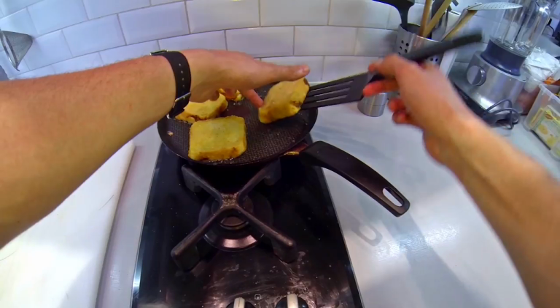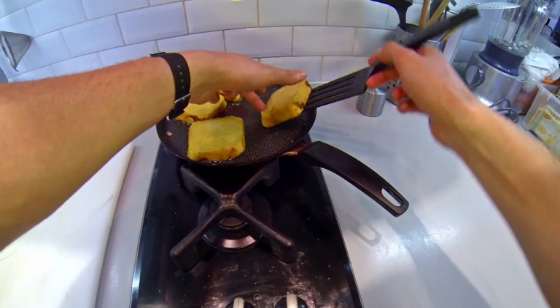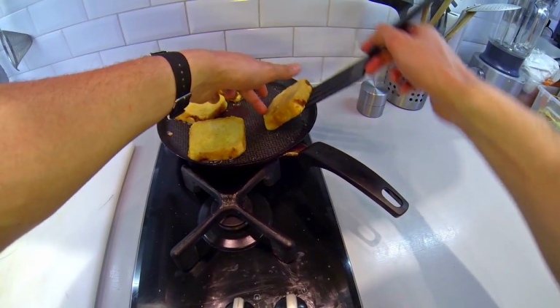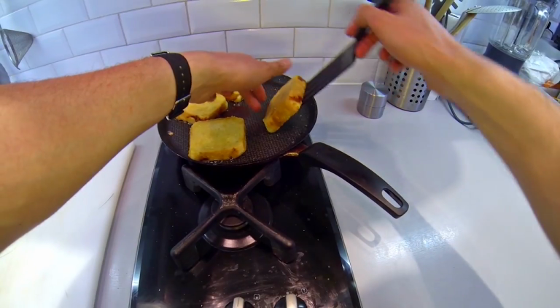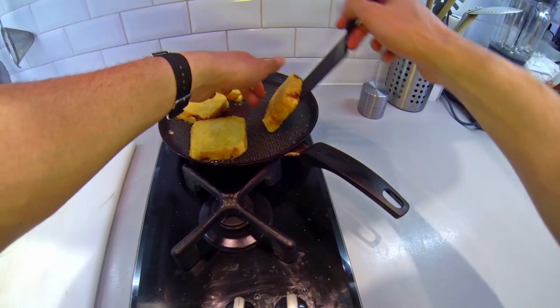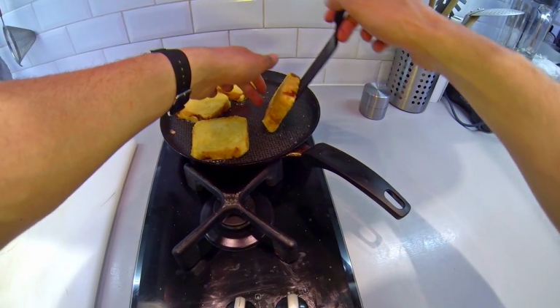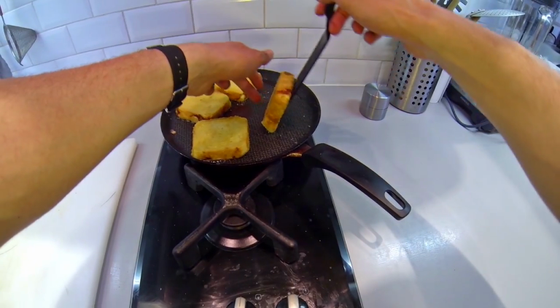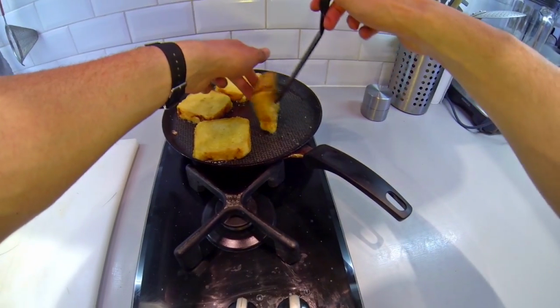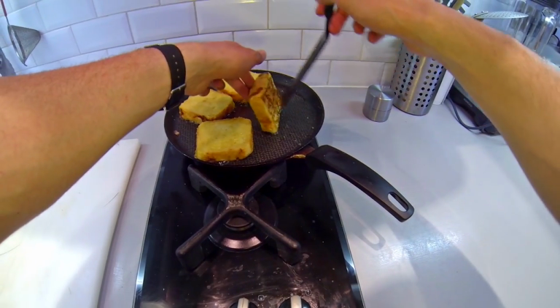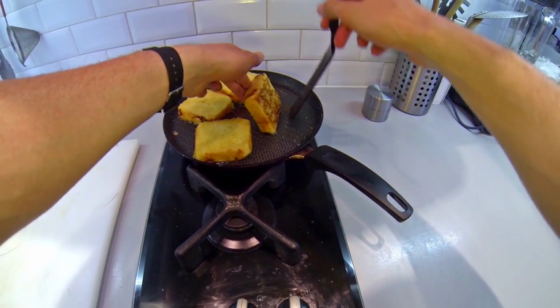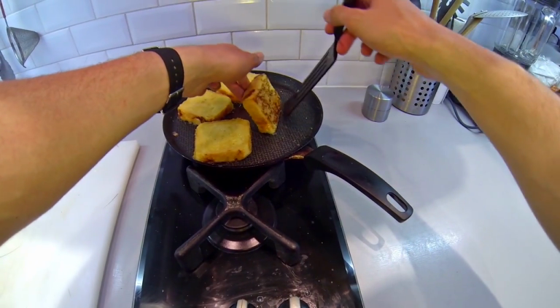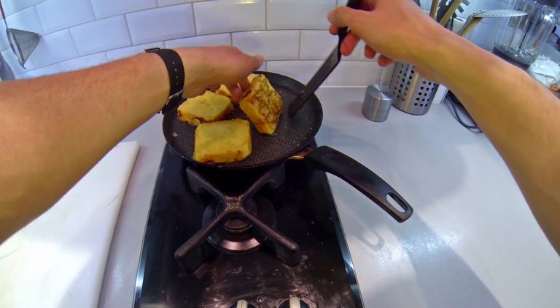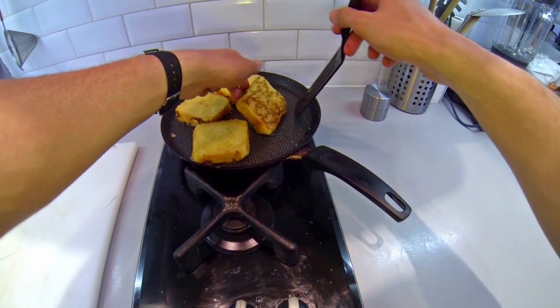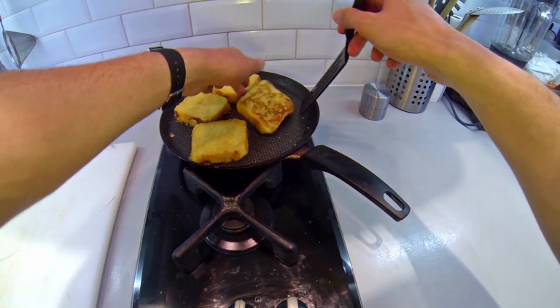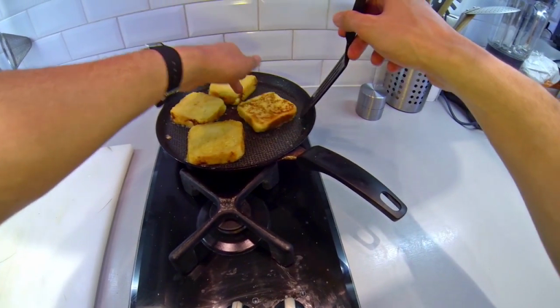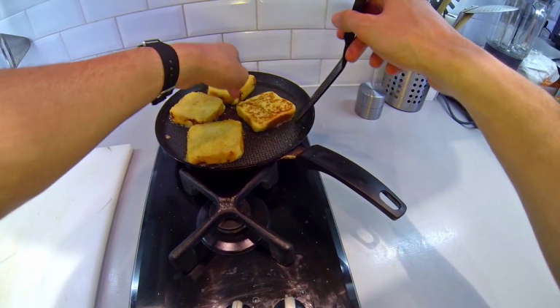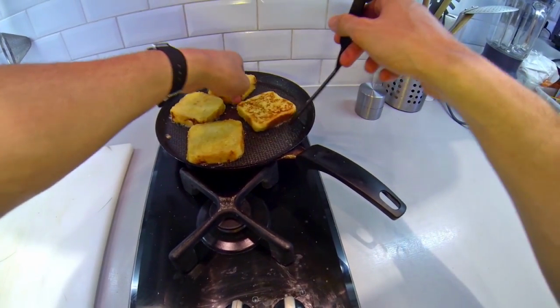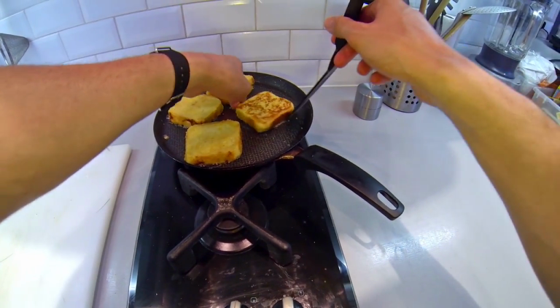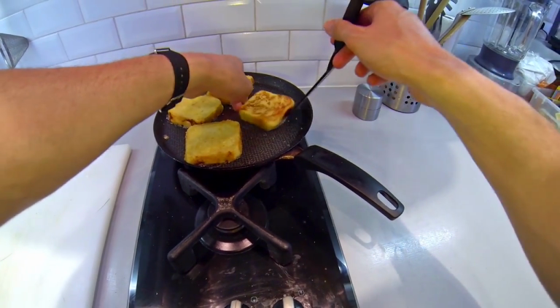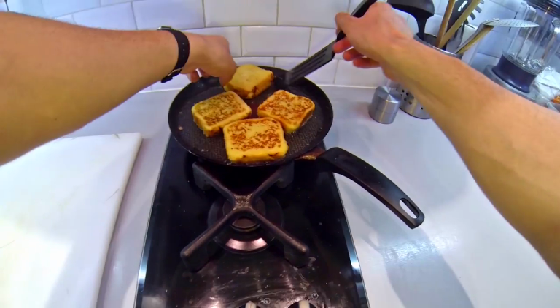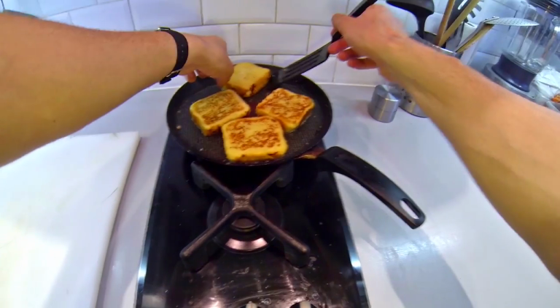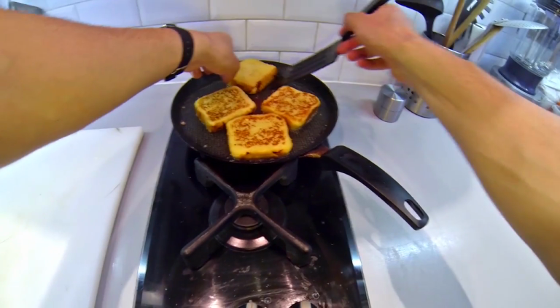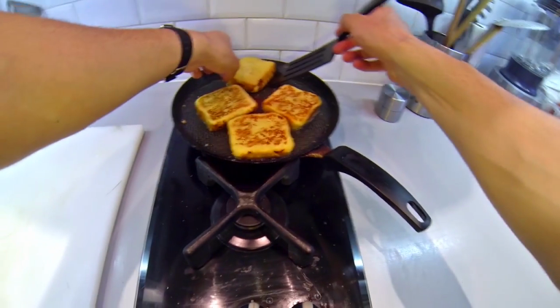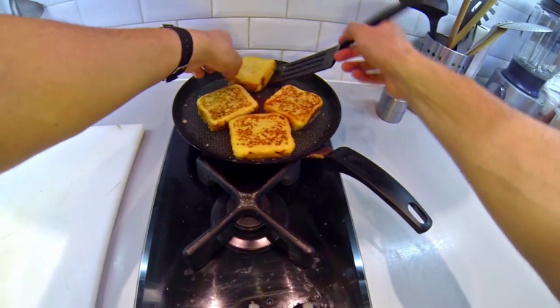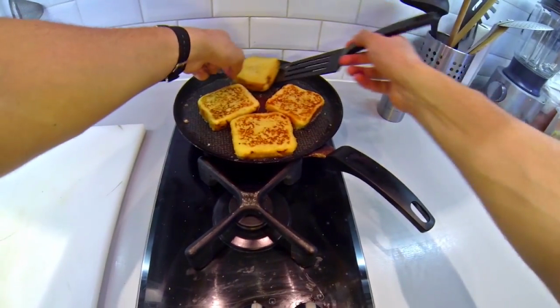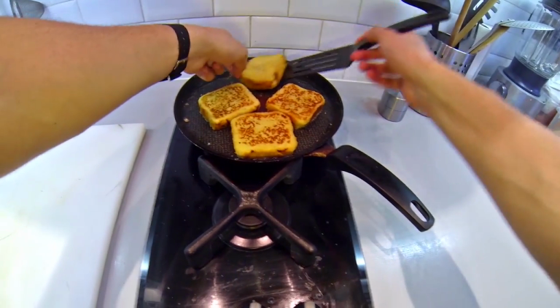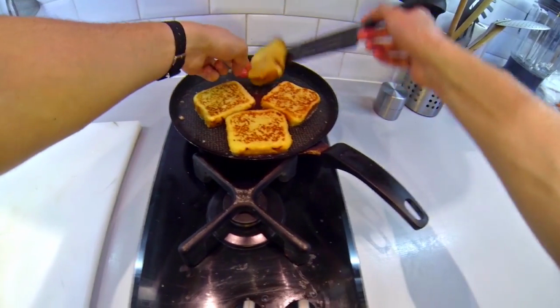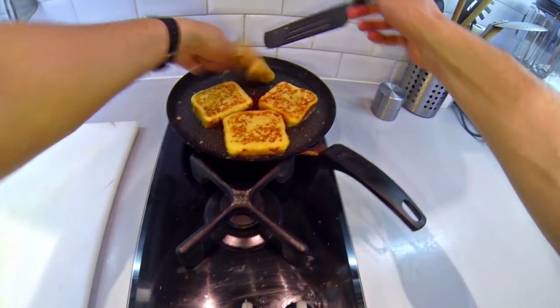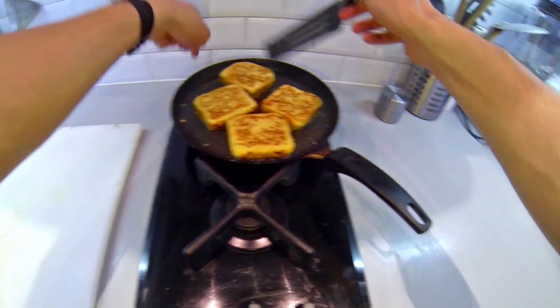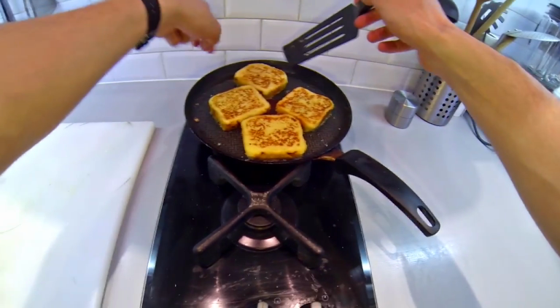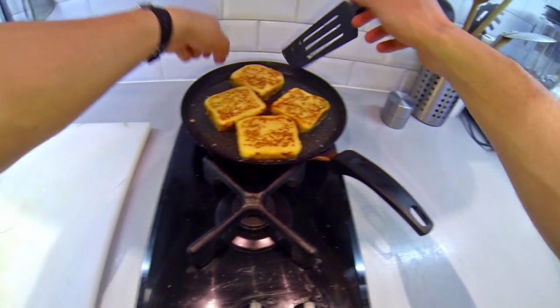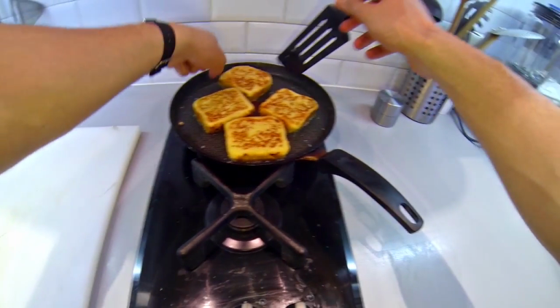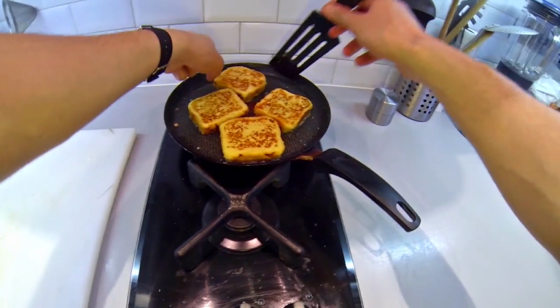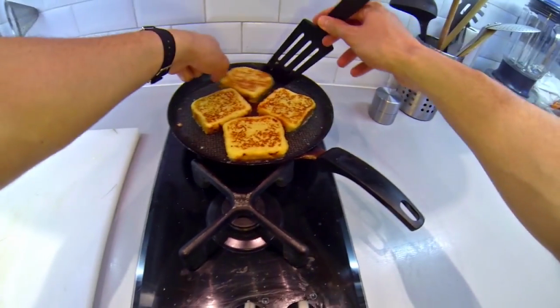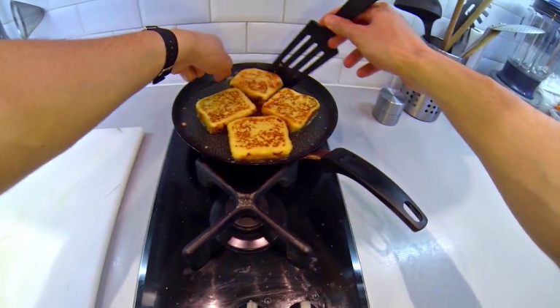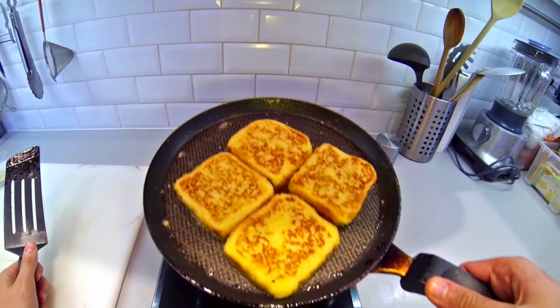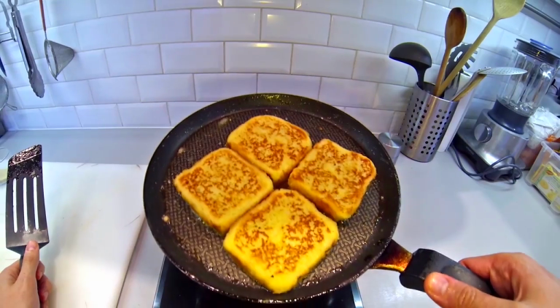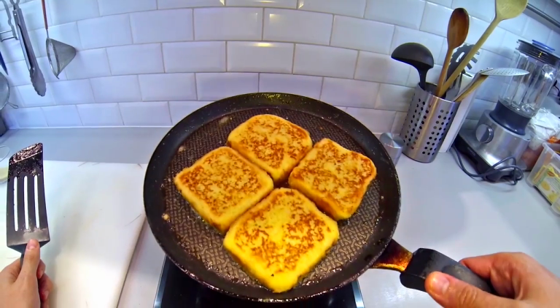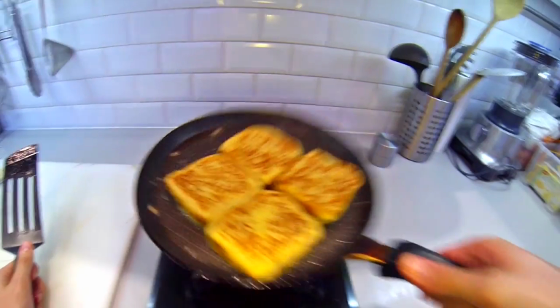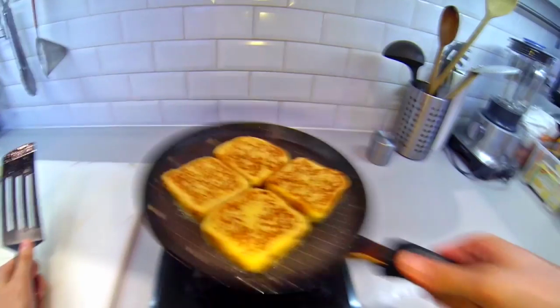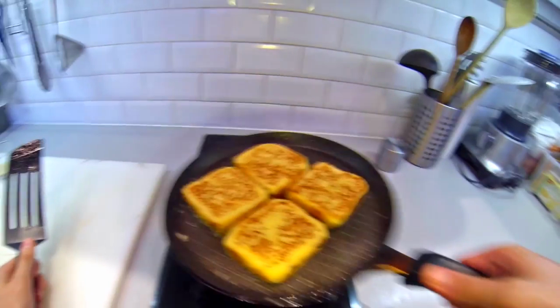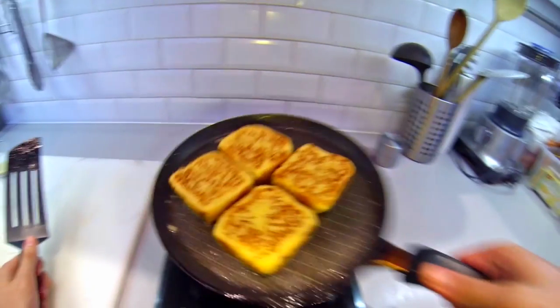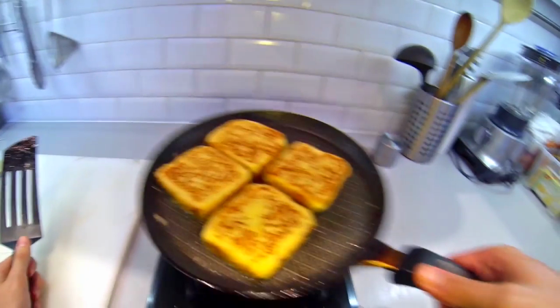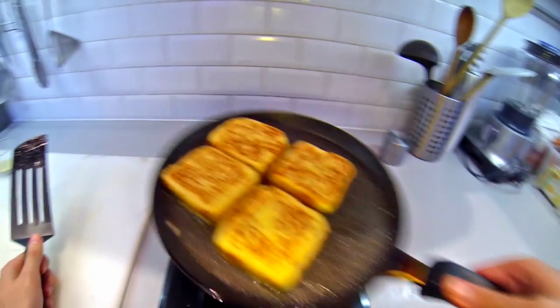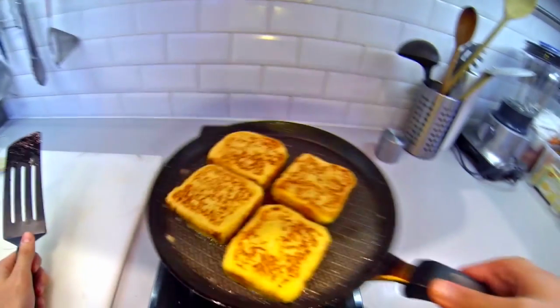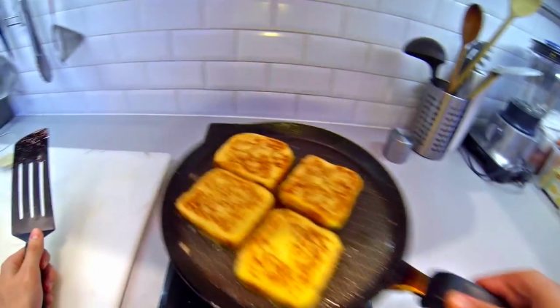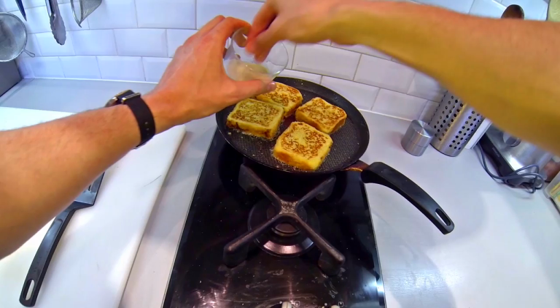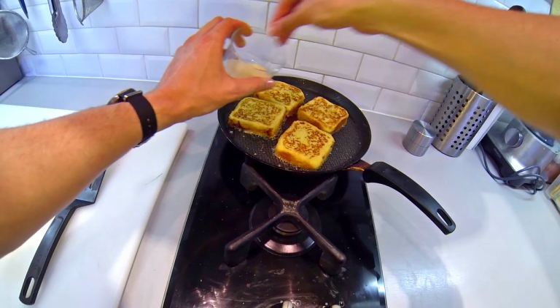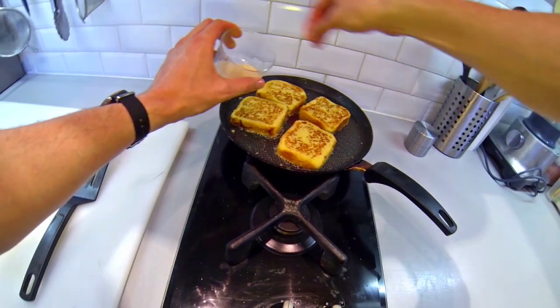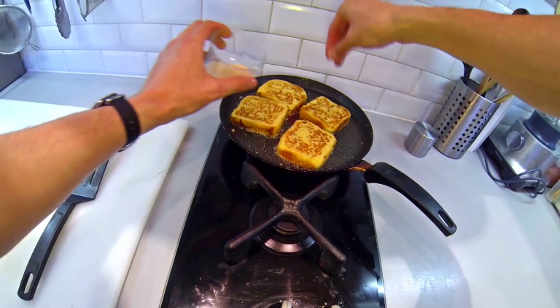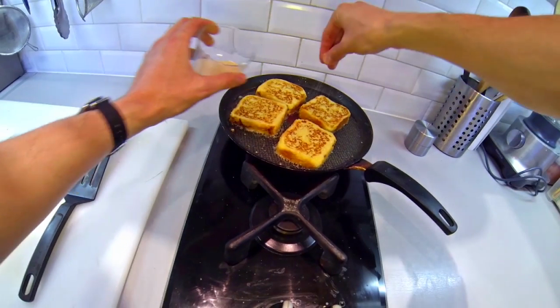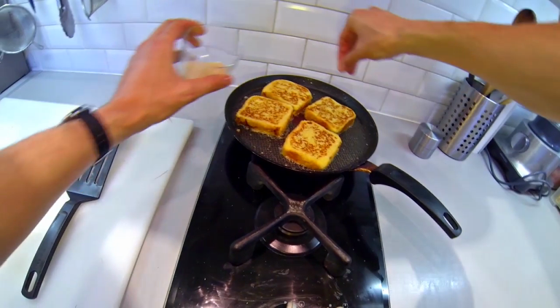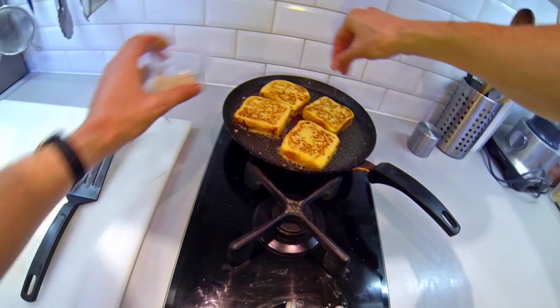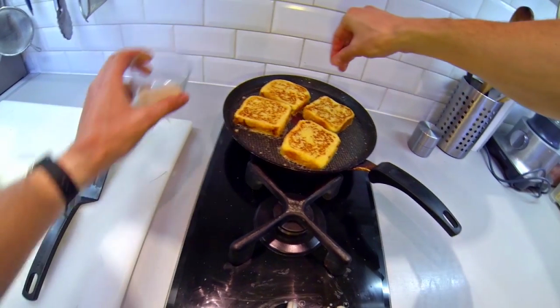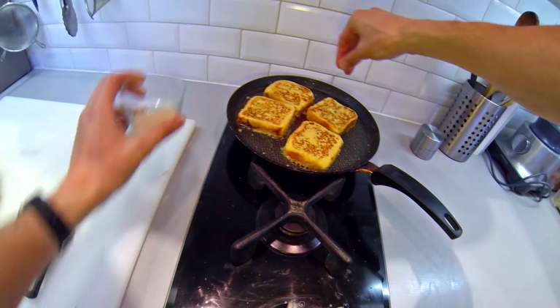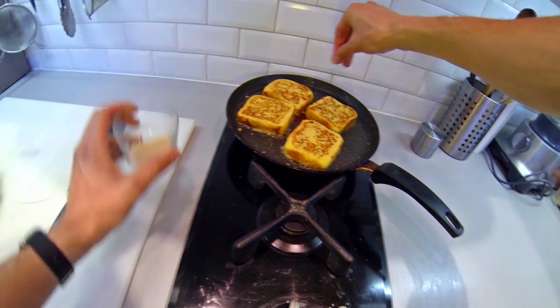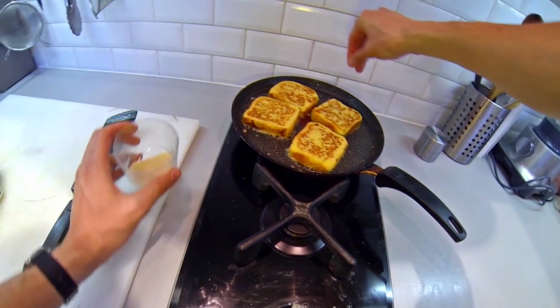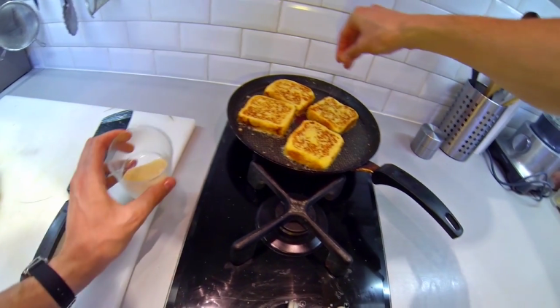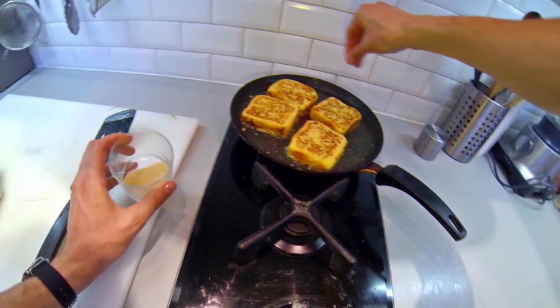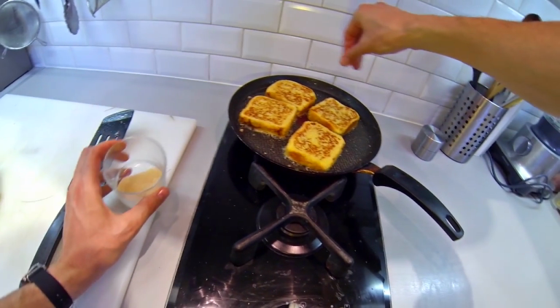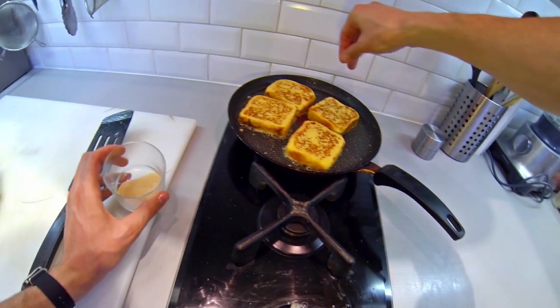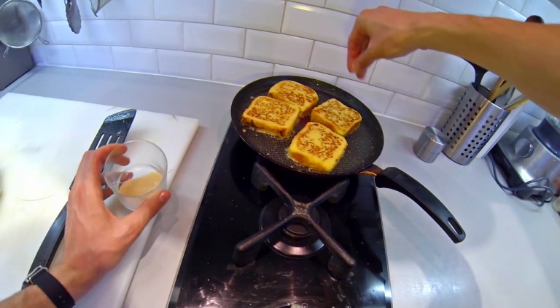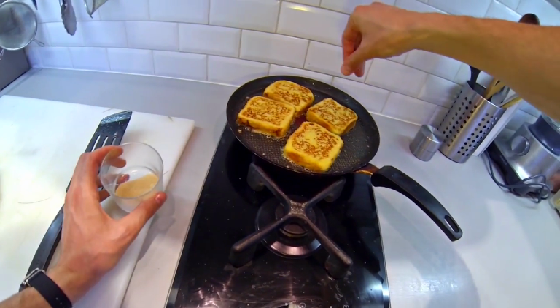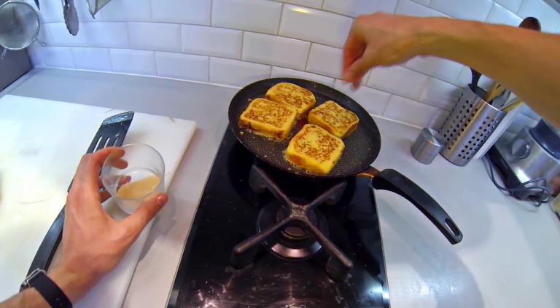Turn the slices over two or three times till they reach a nice golden brown color. Golden brown — takes the lice on.